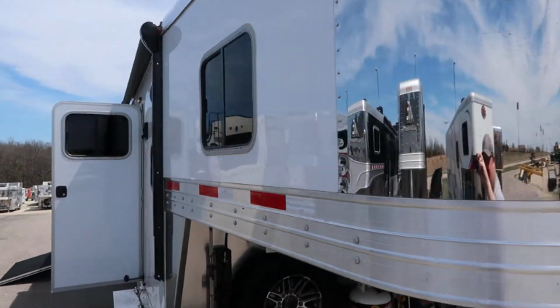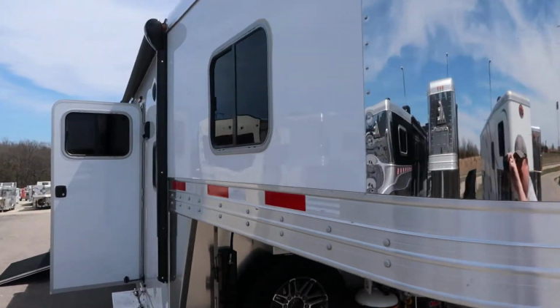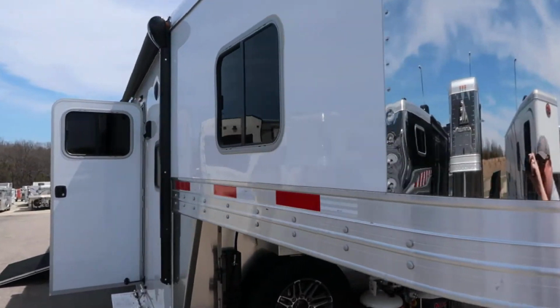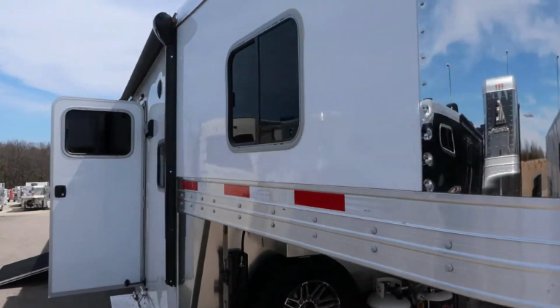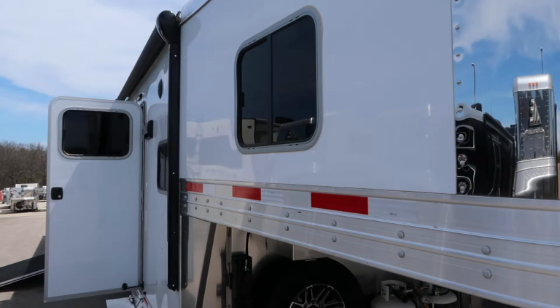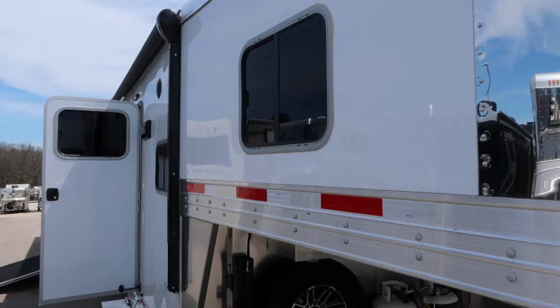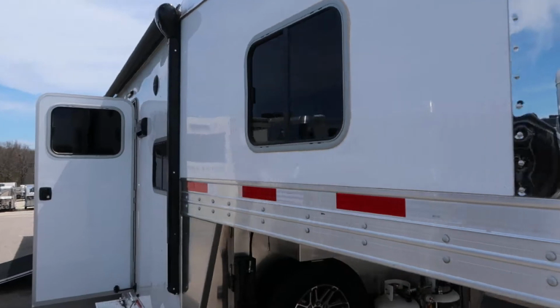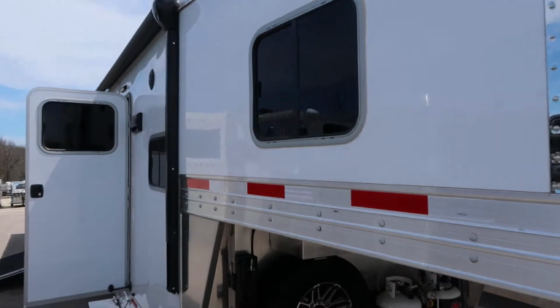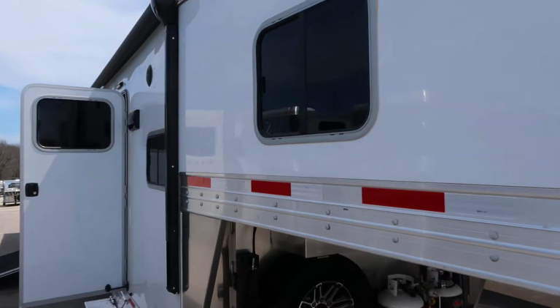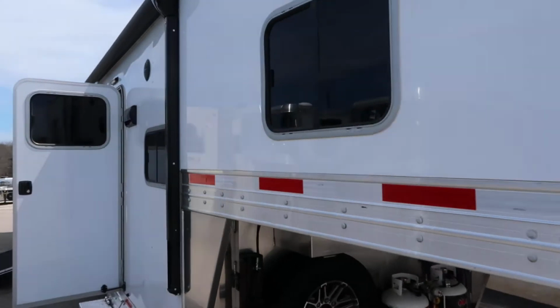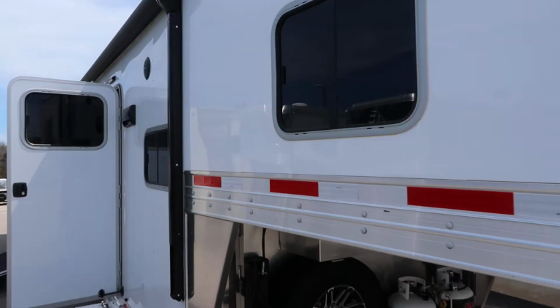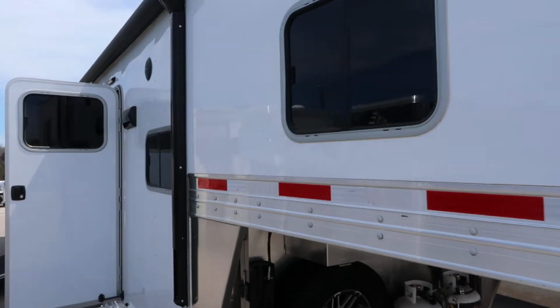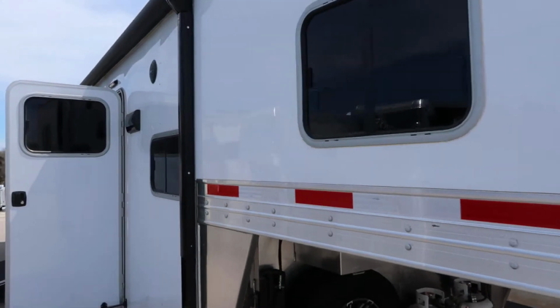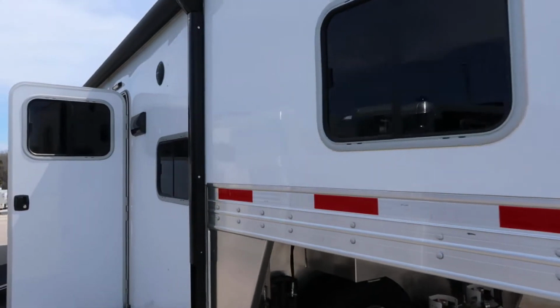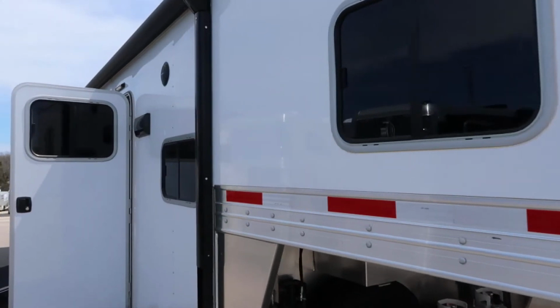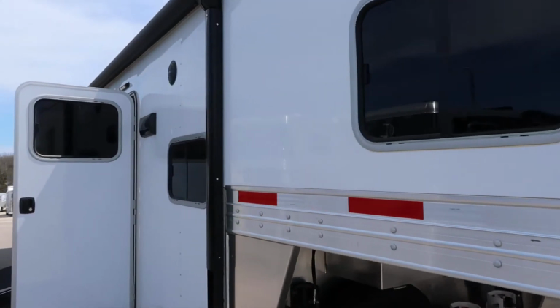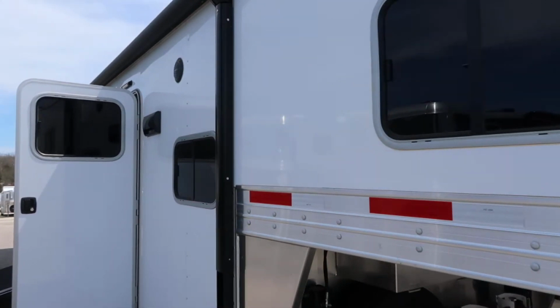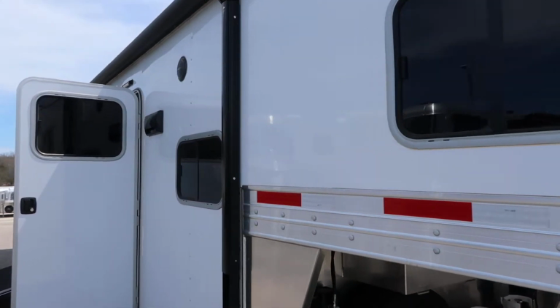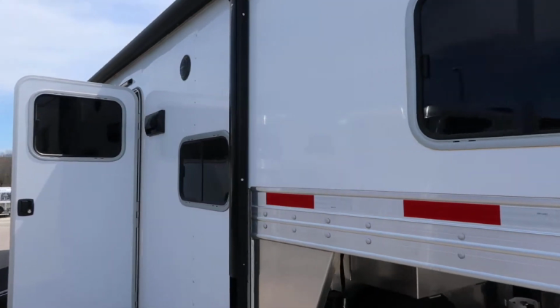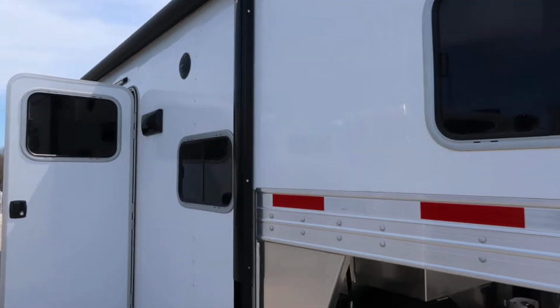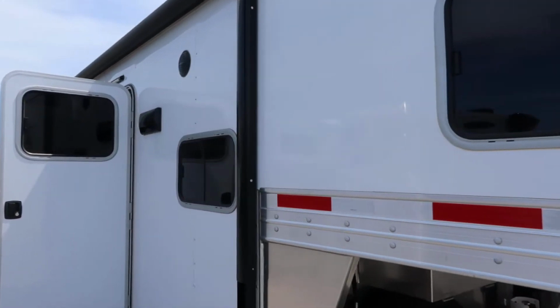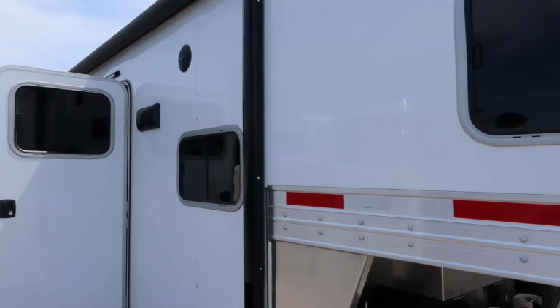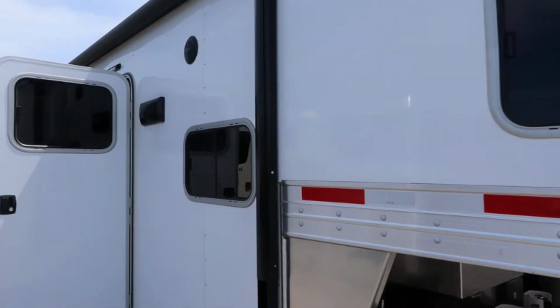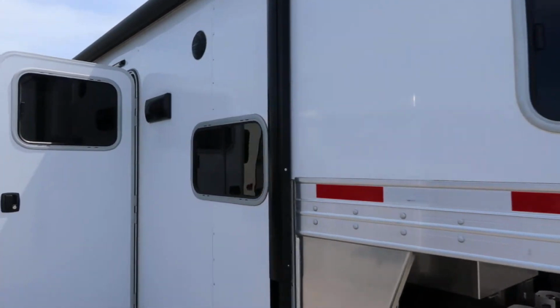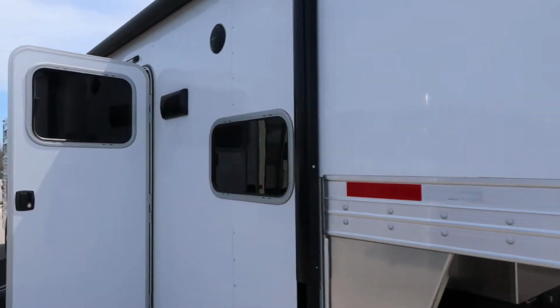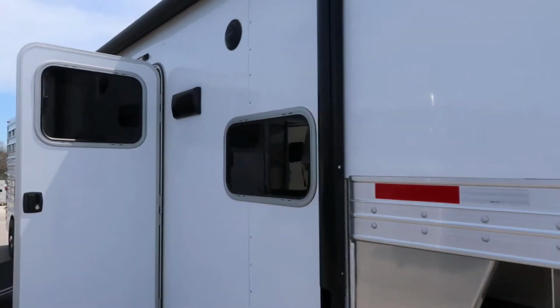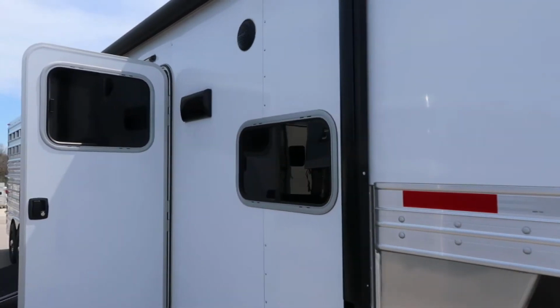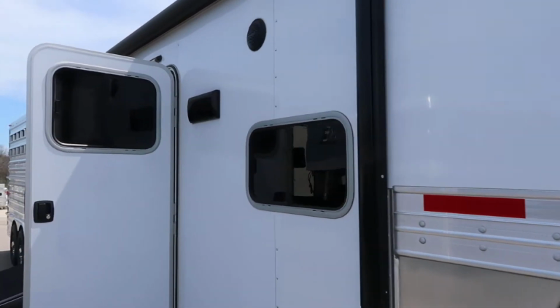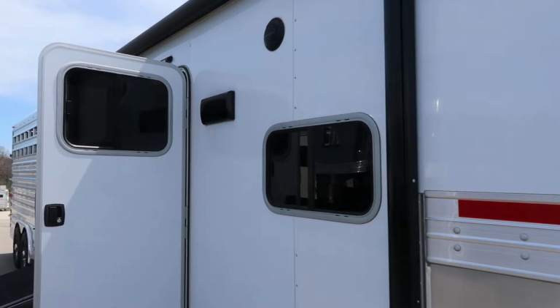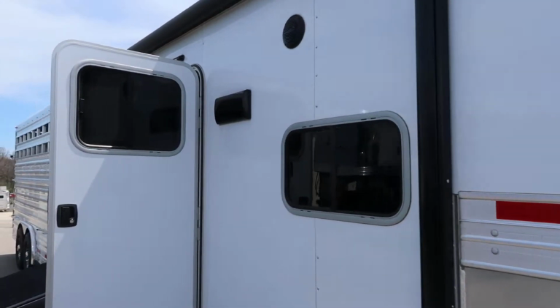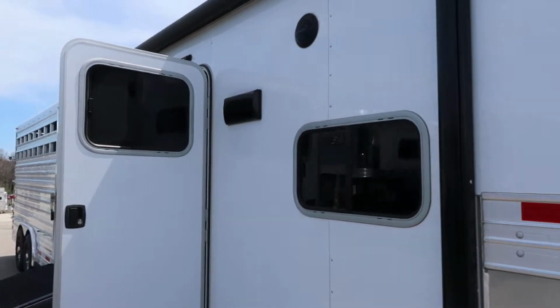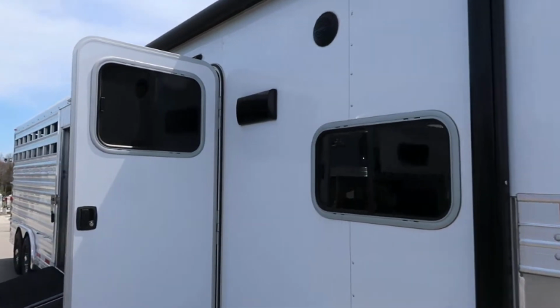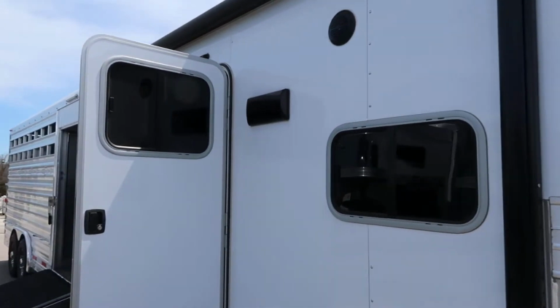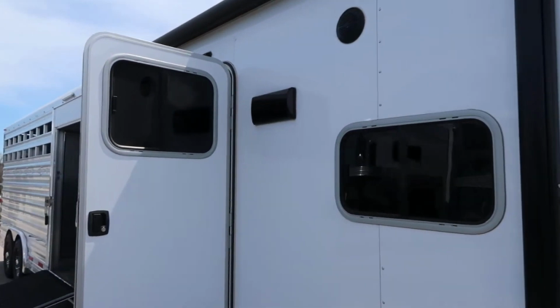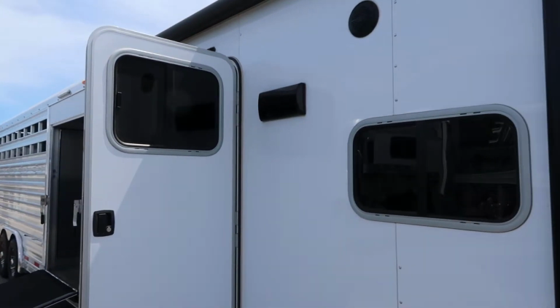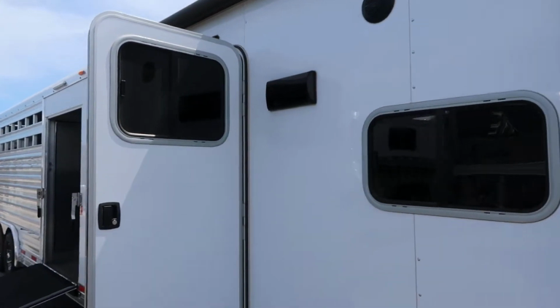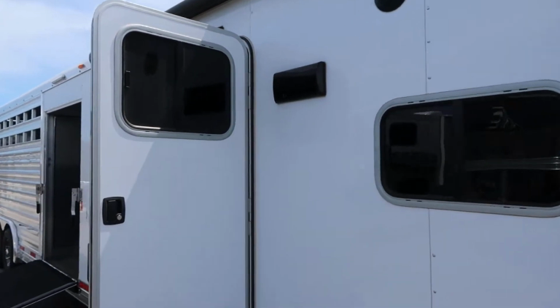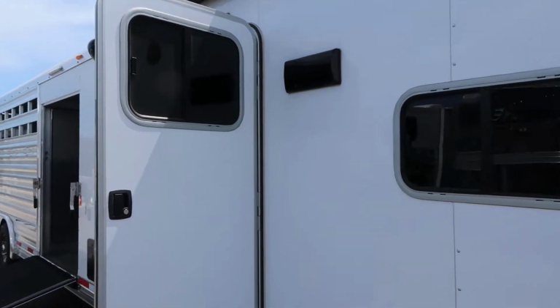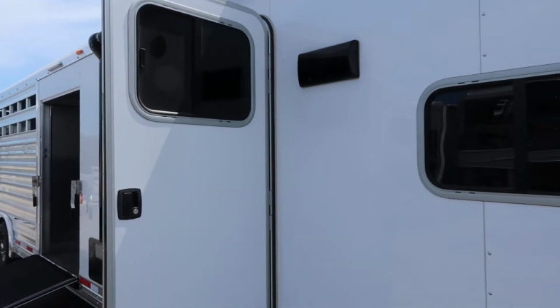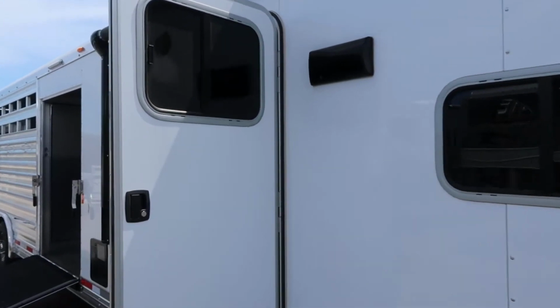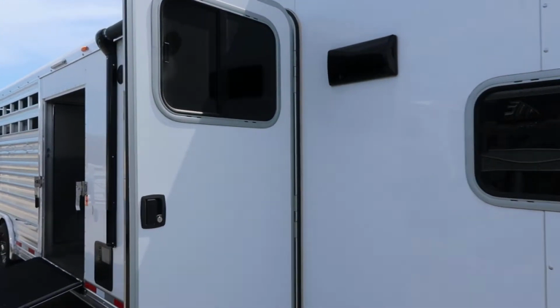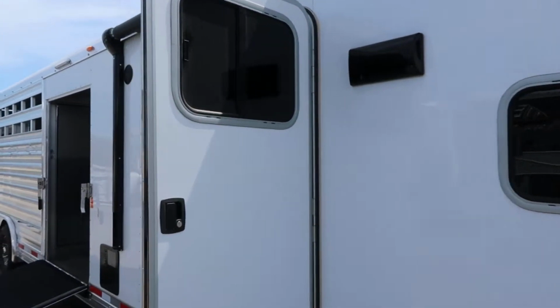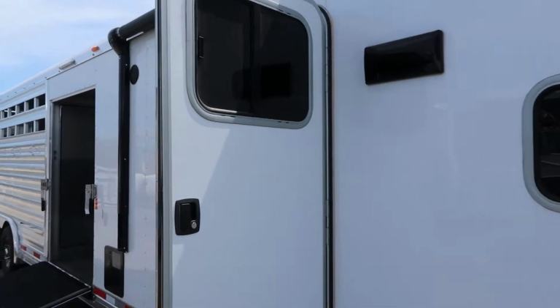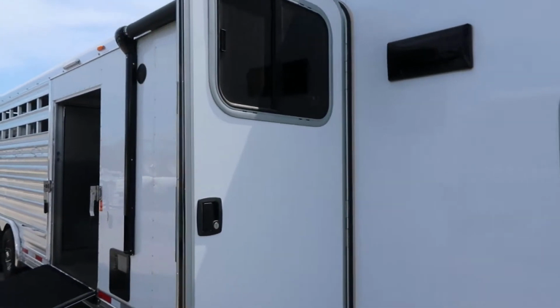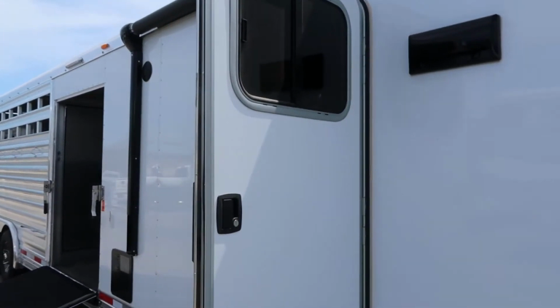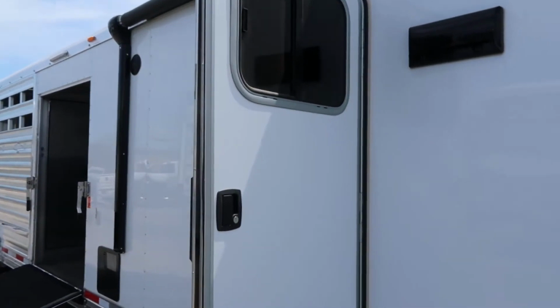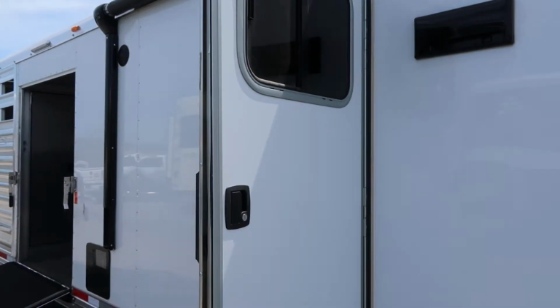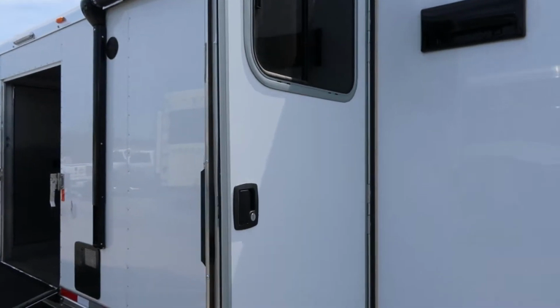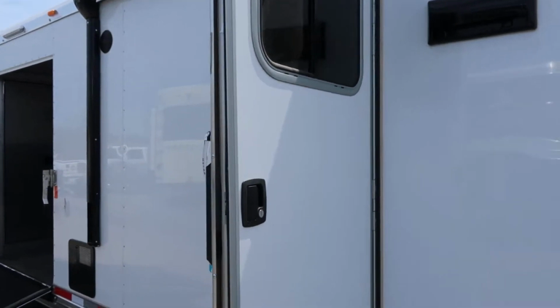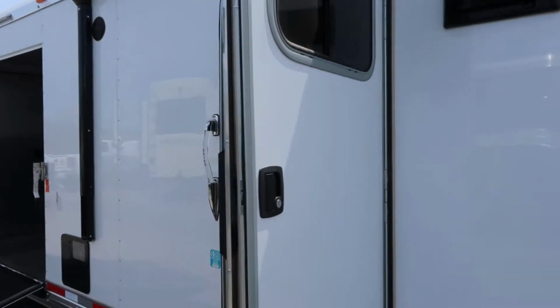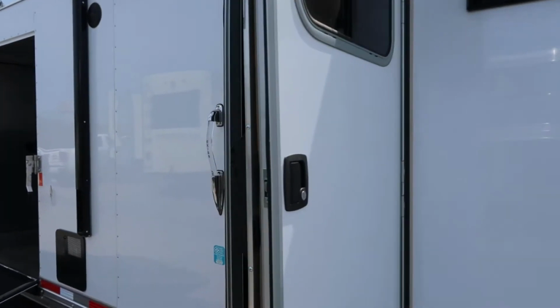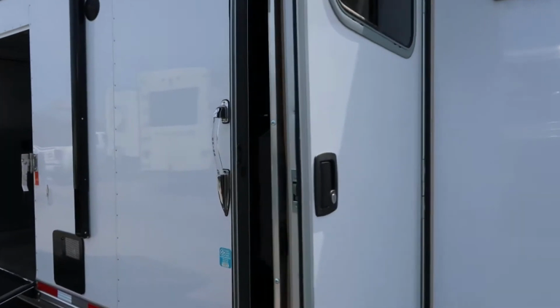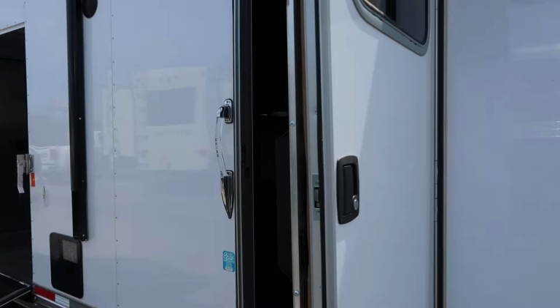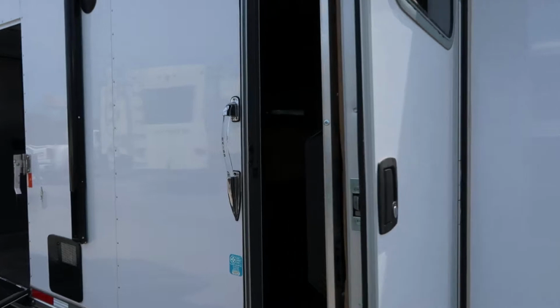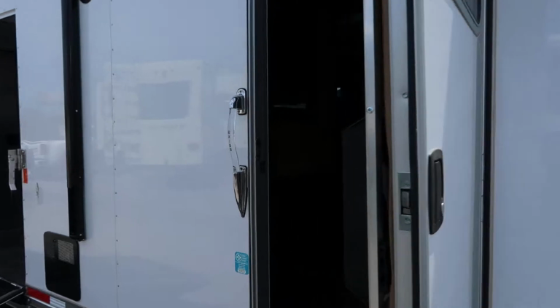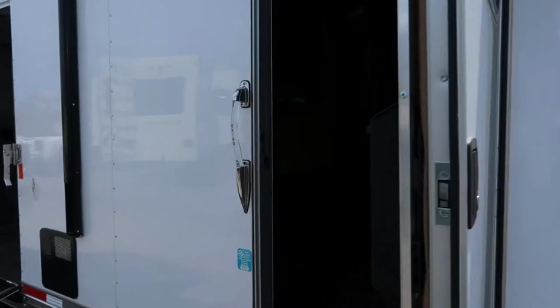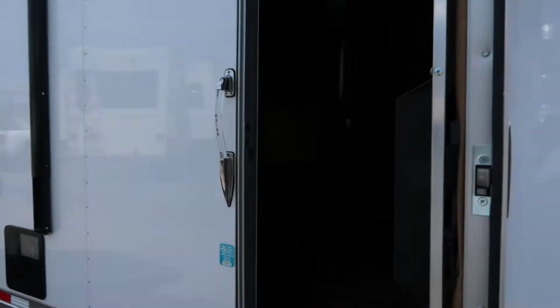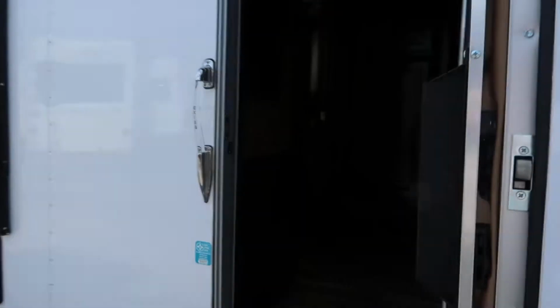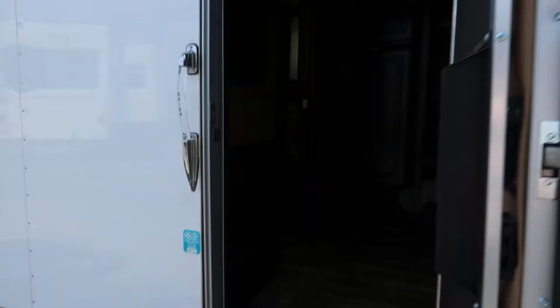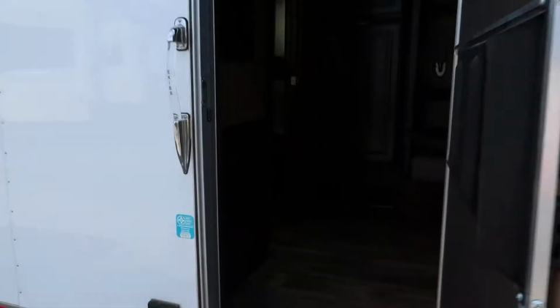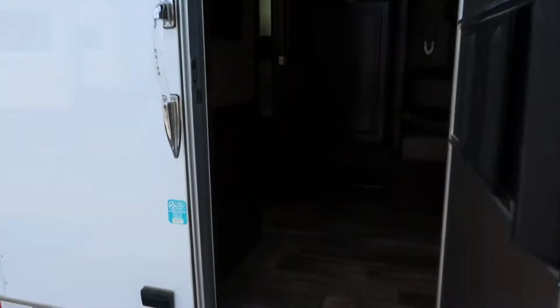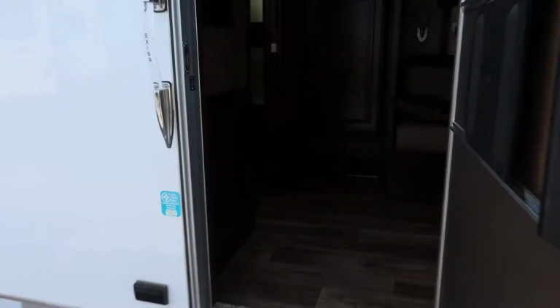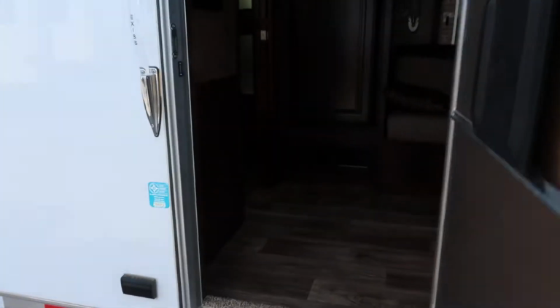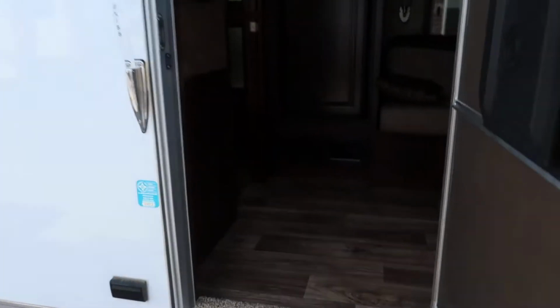It's a 10-foot living quarters, 7-foot mid-tack, and 14-foot stock area.